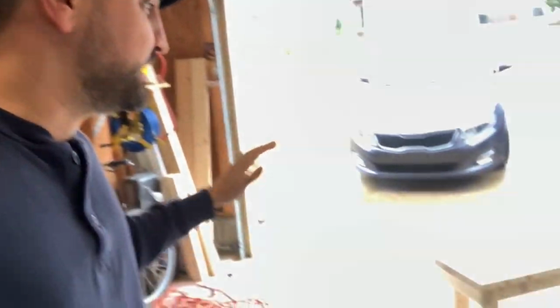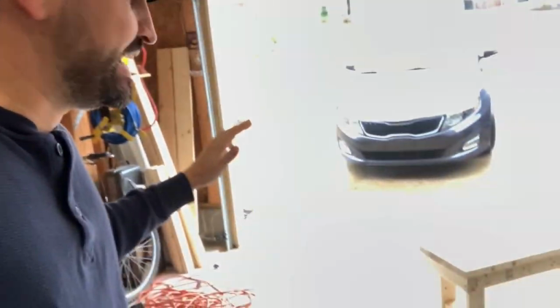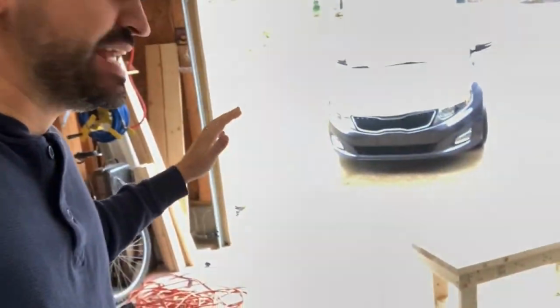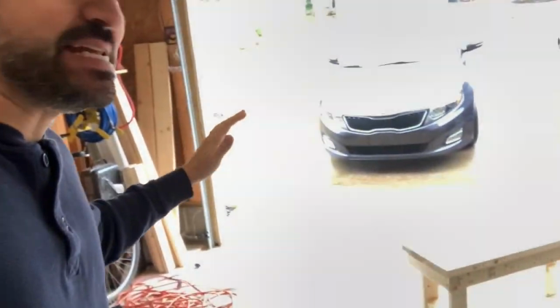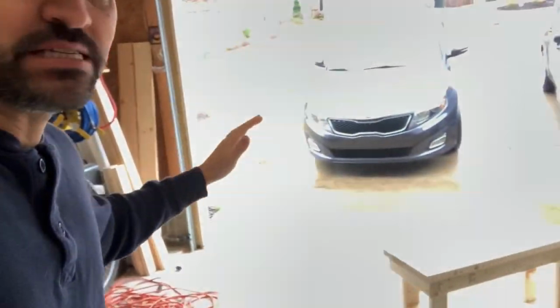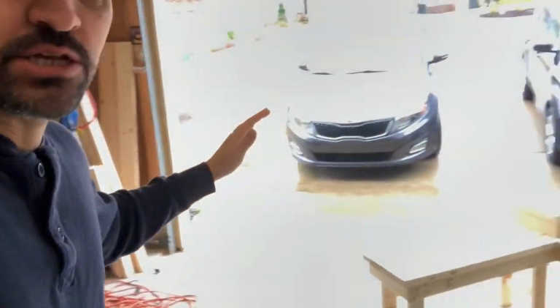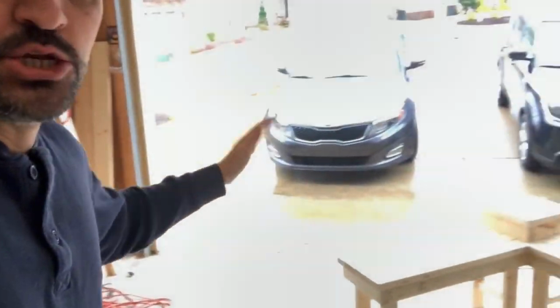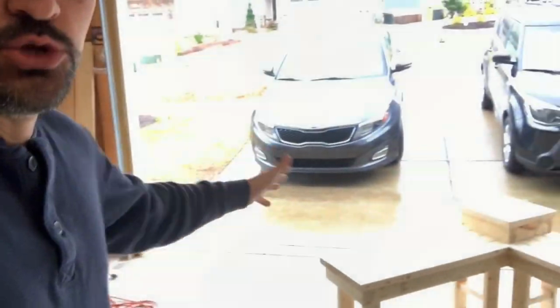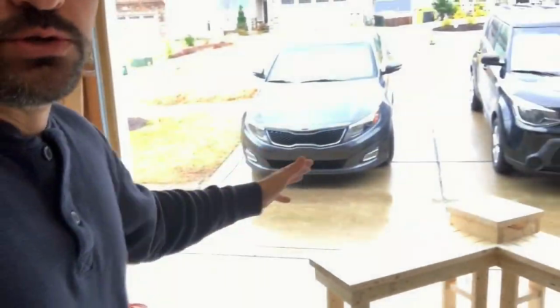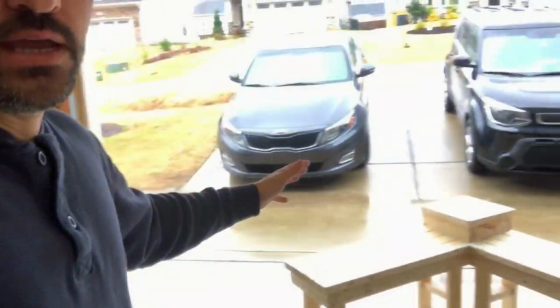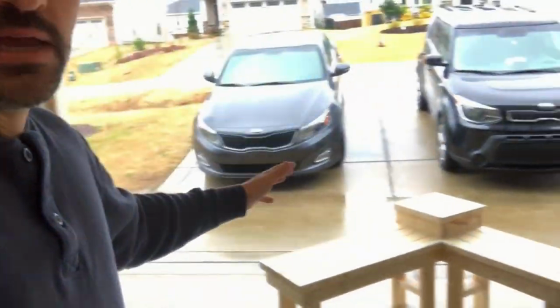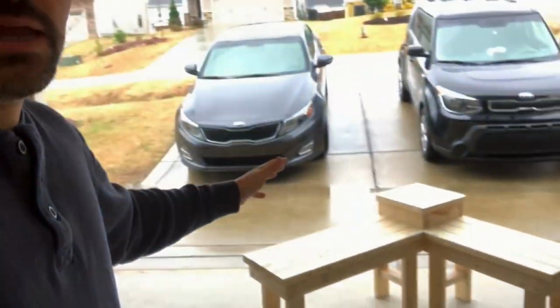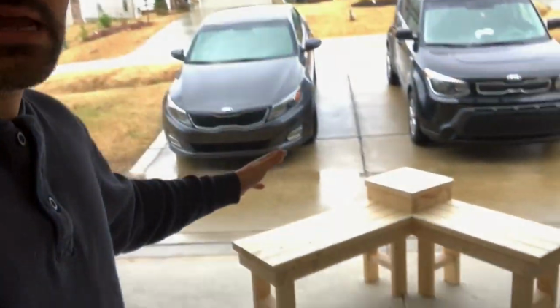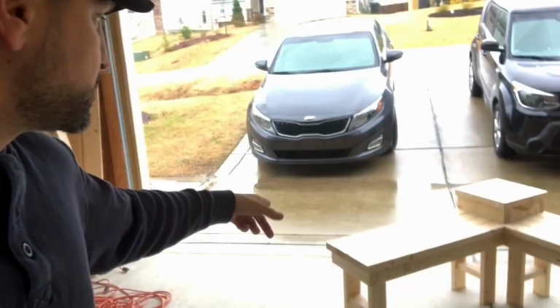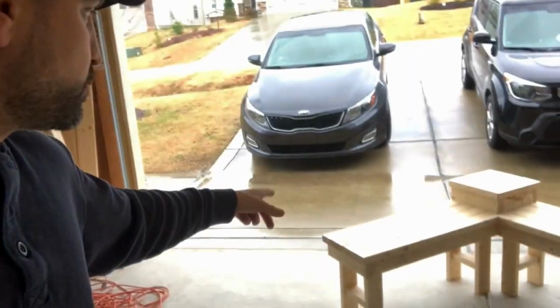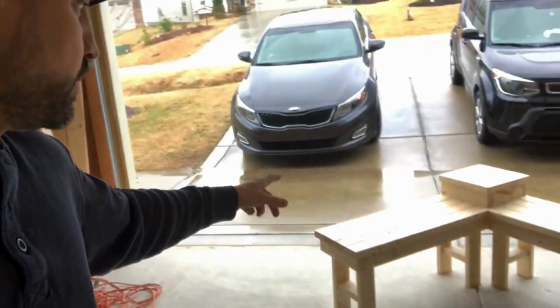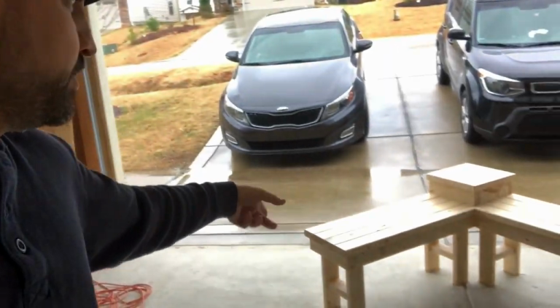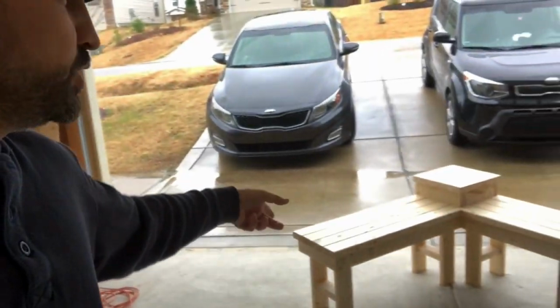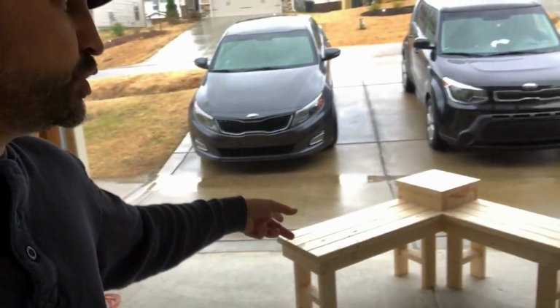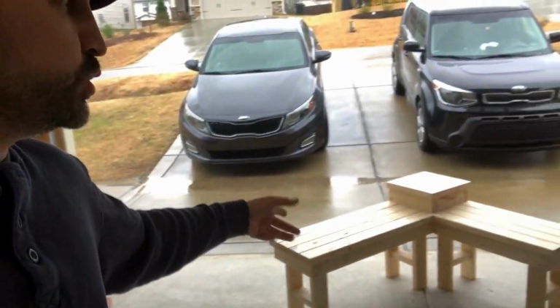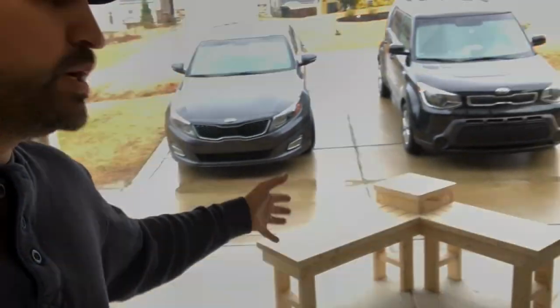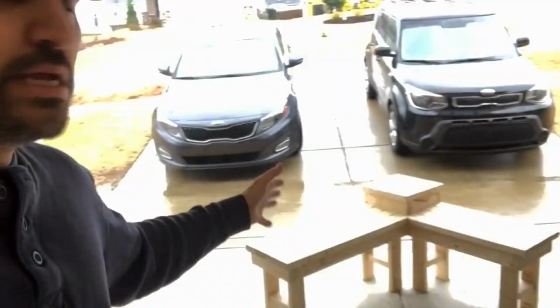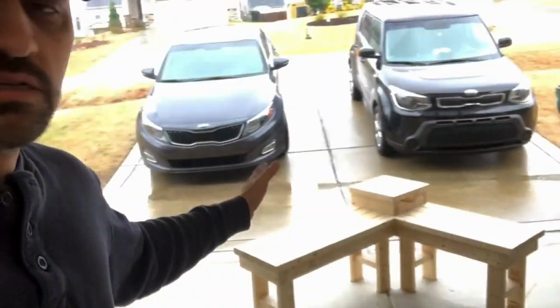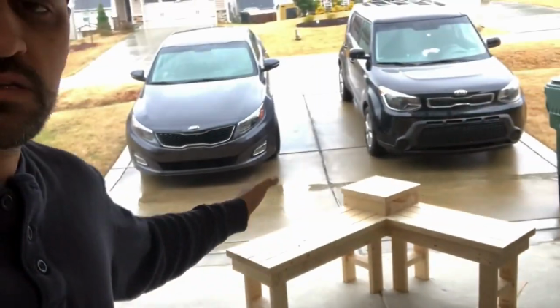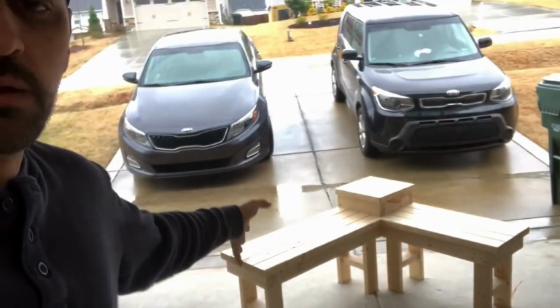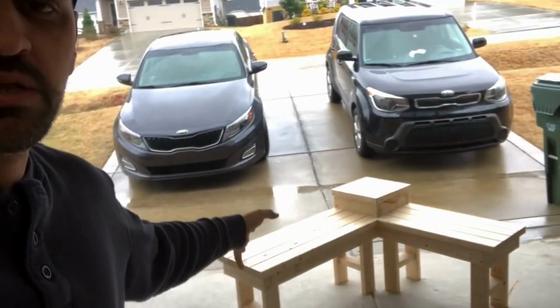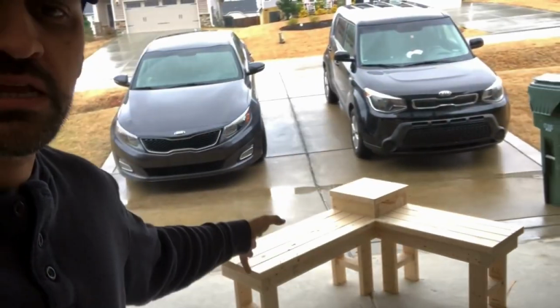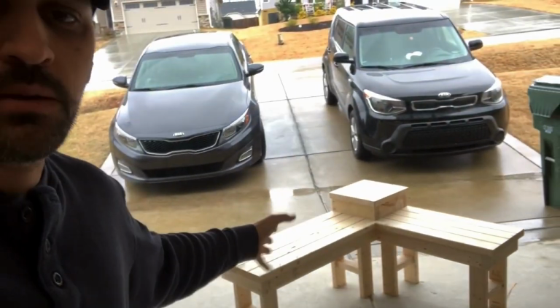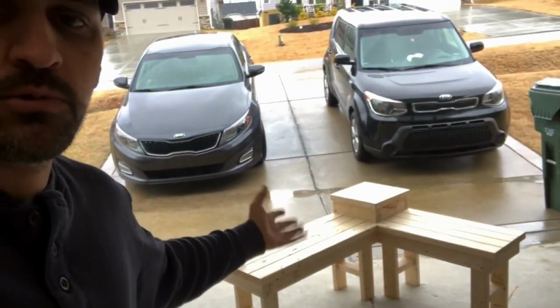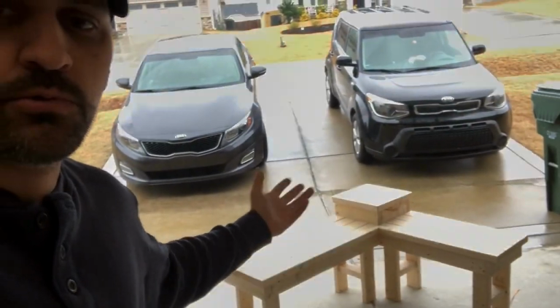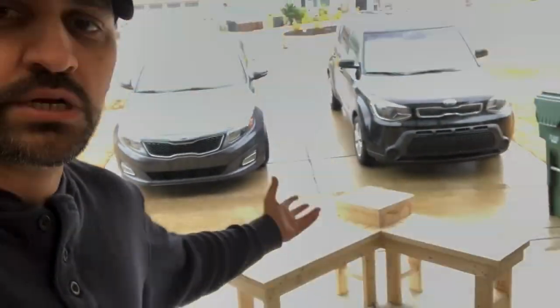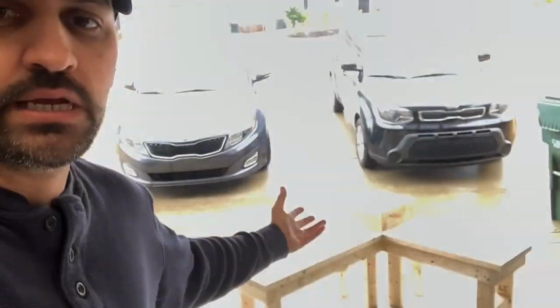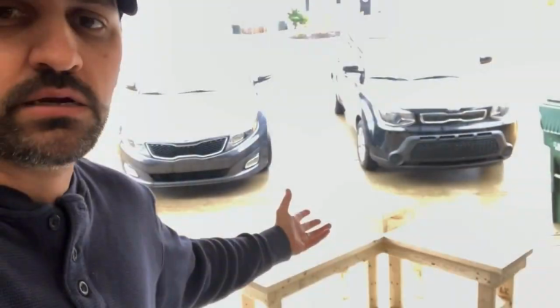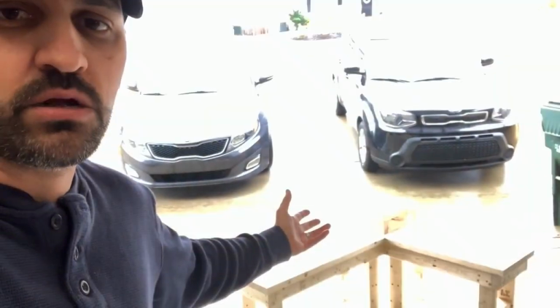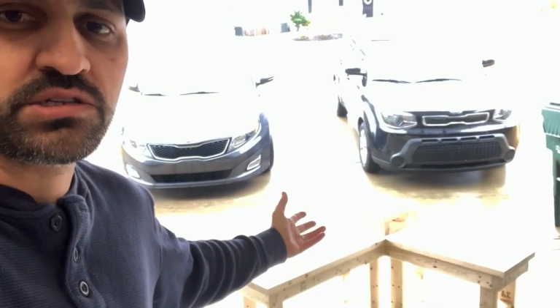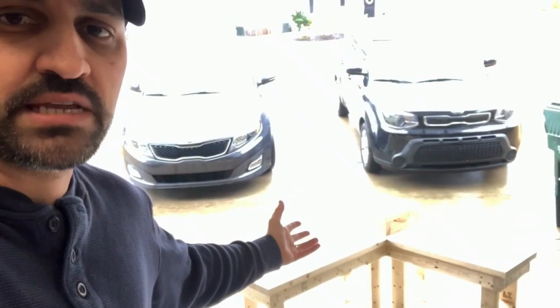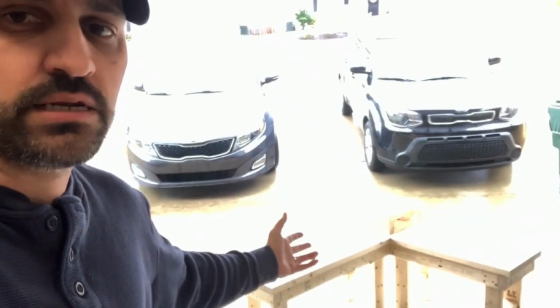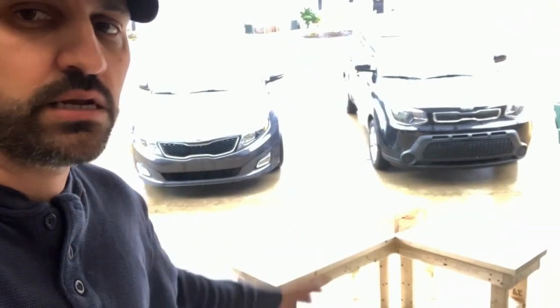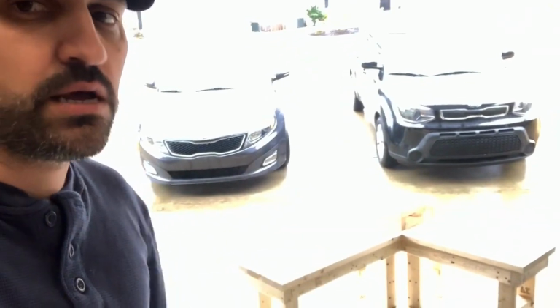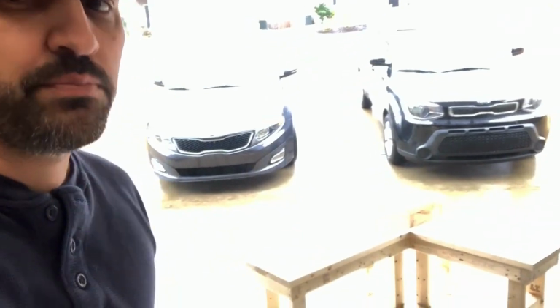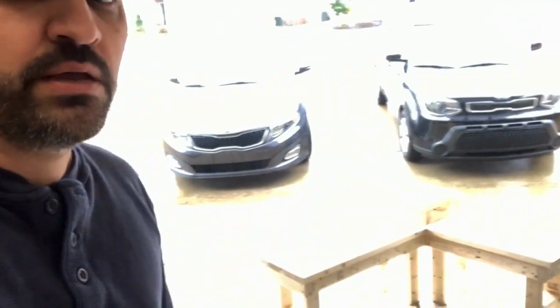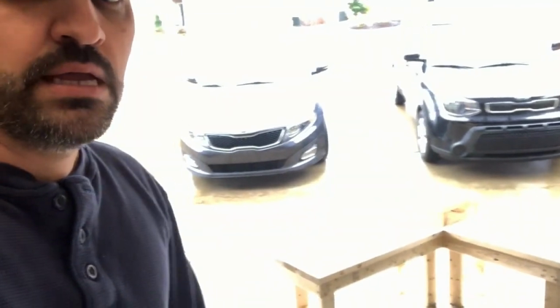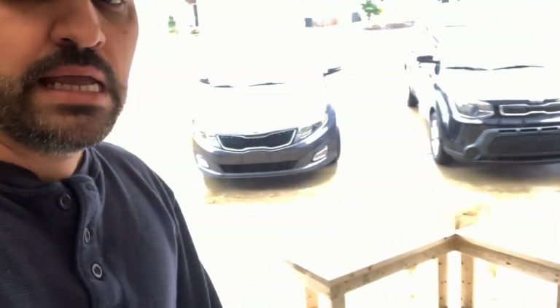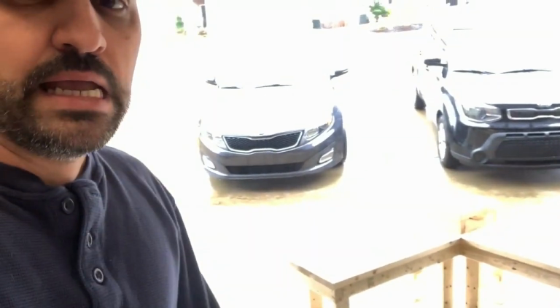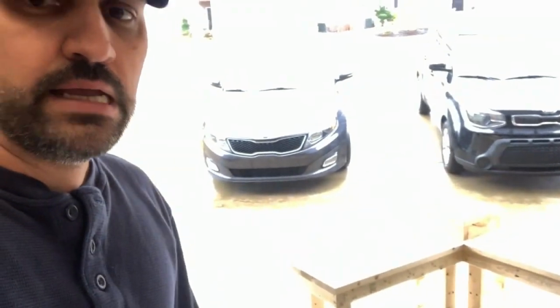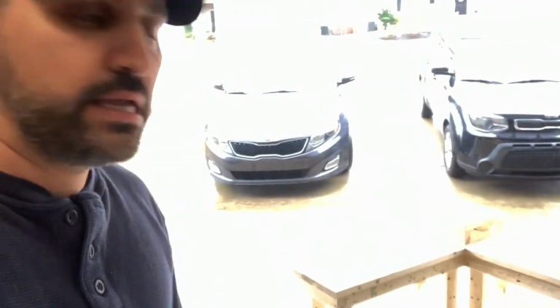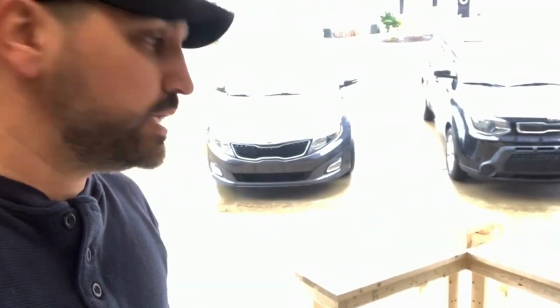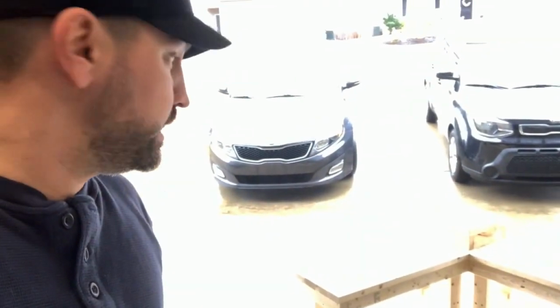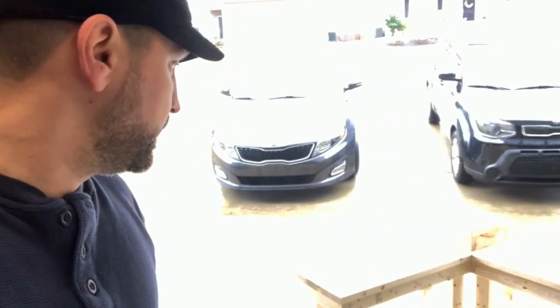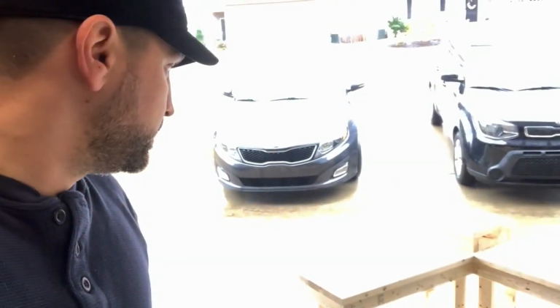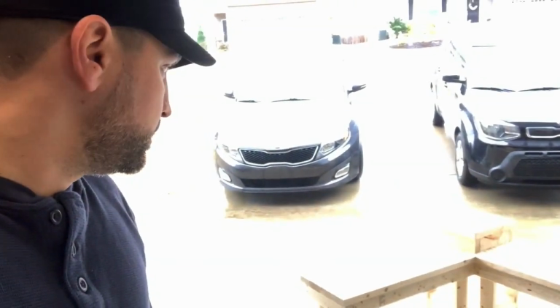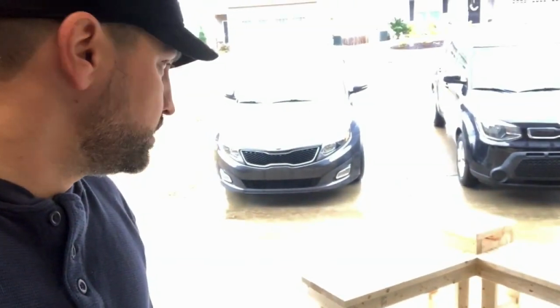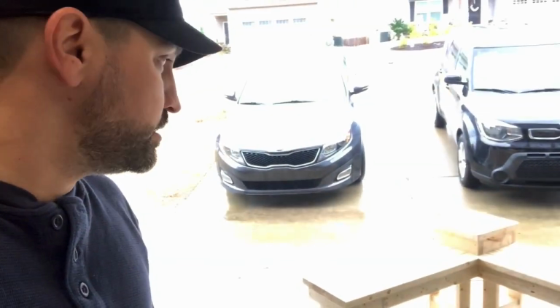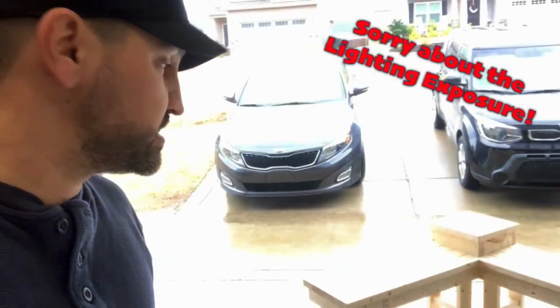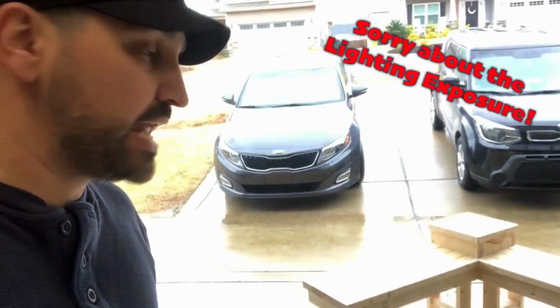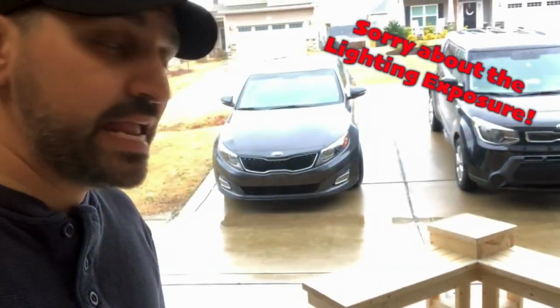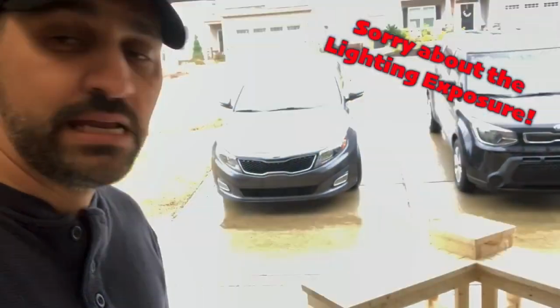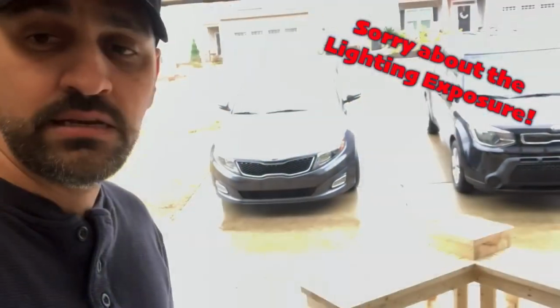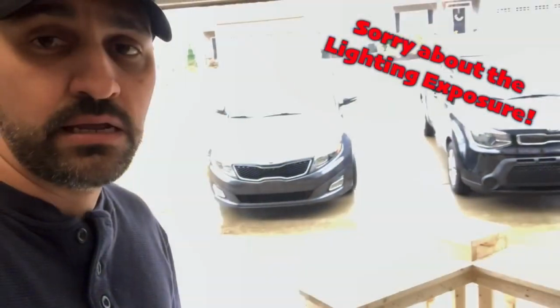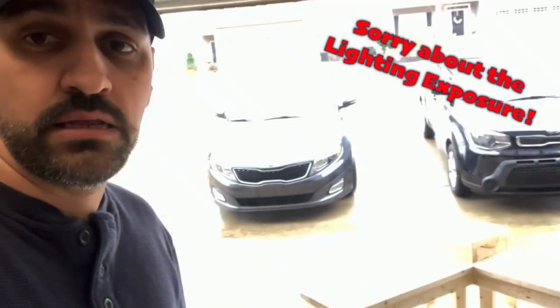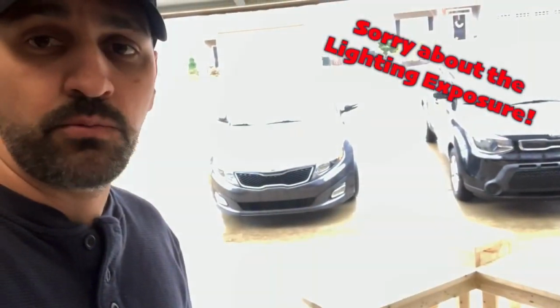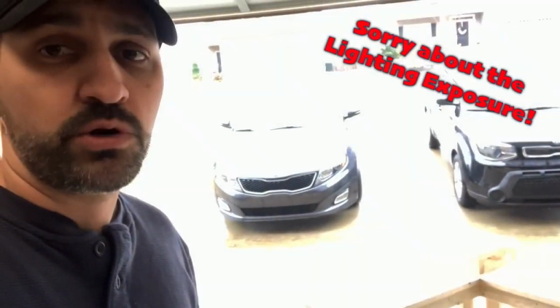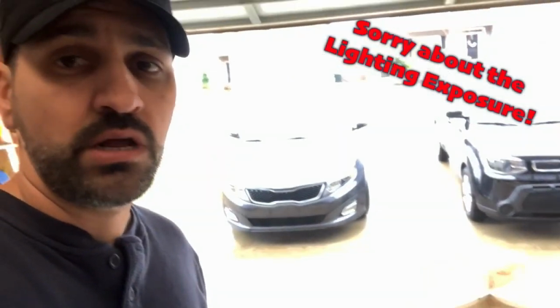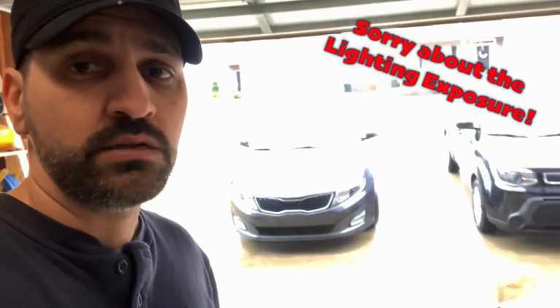Today is a new day. What I'm going to do is set up the camera. We're going to get it all sanded up and stained, and then we're done.